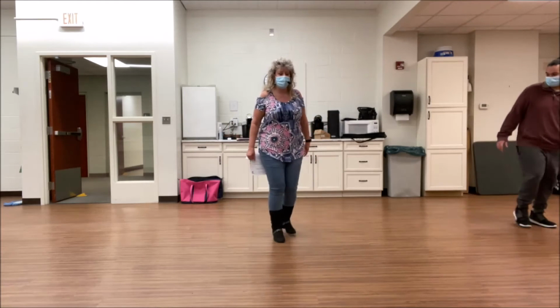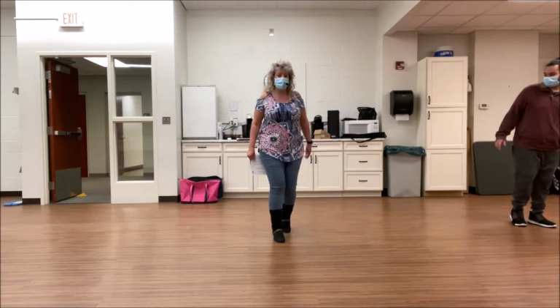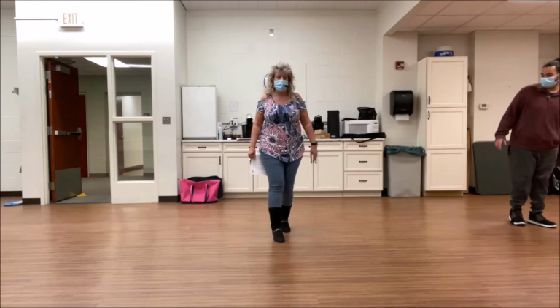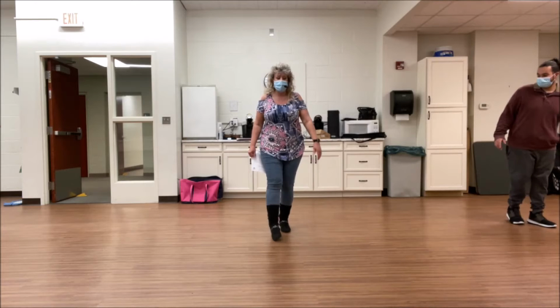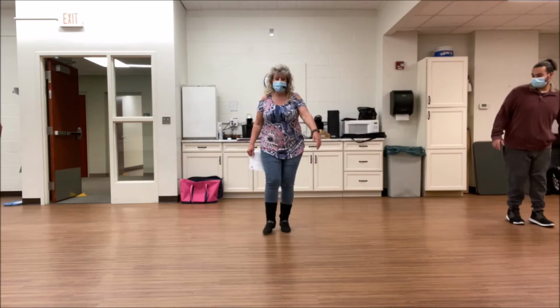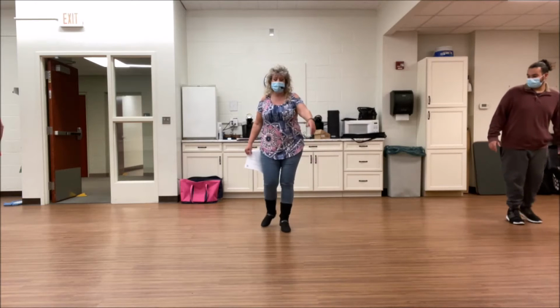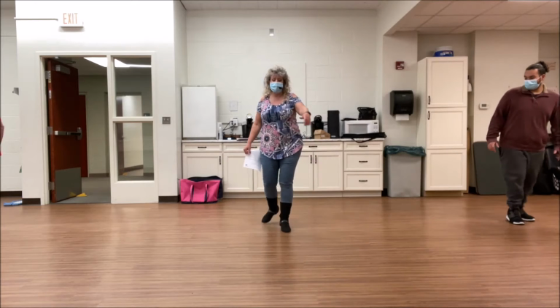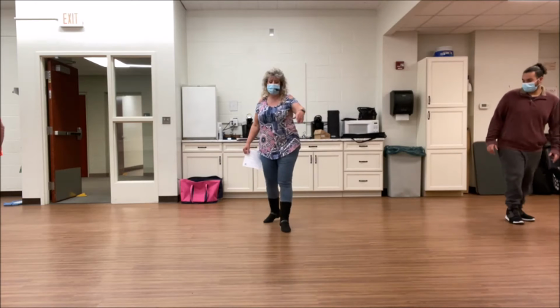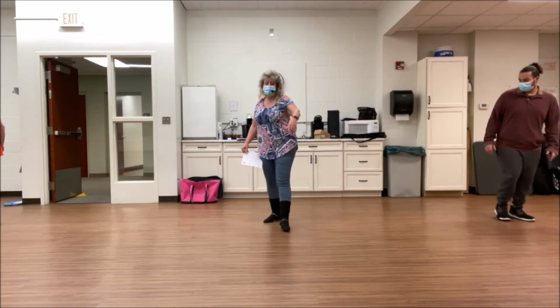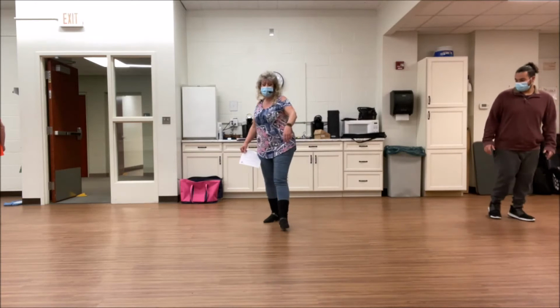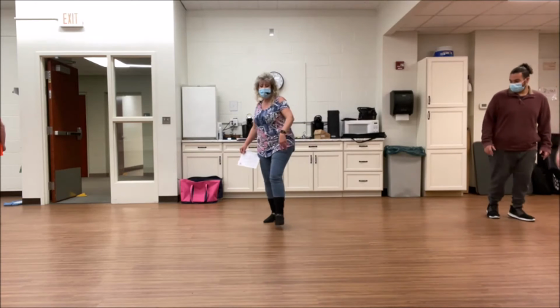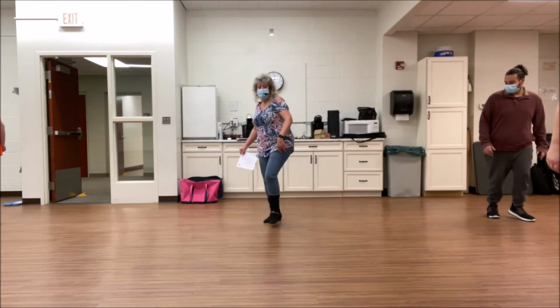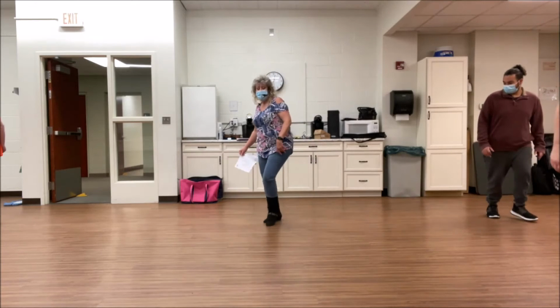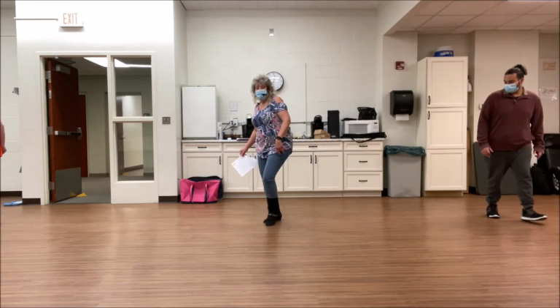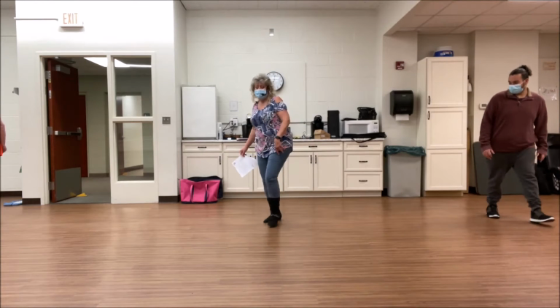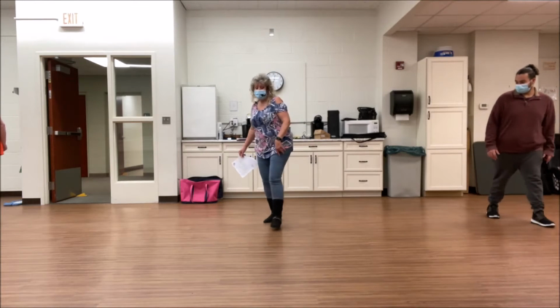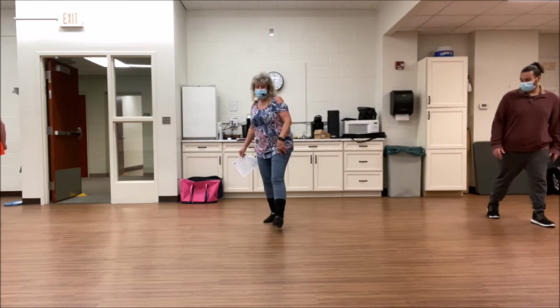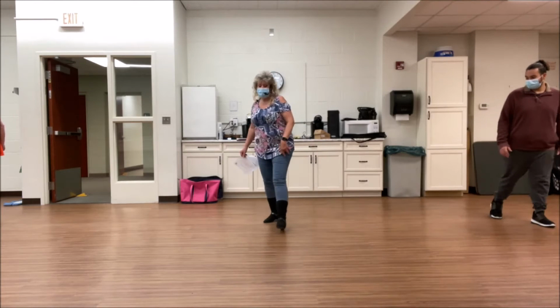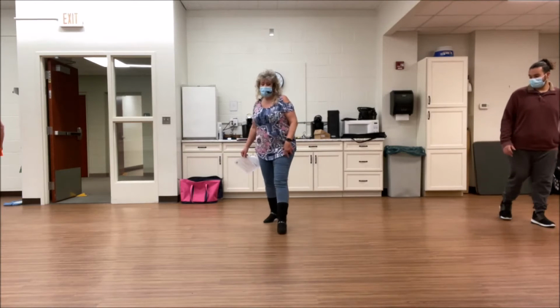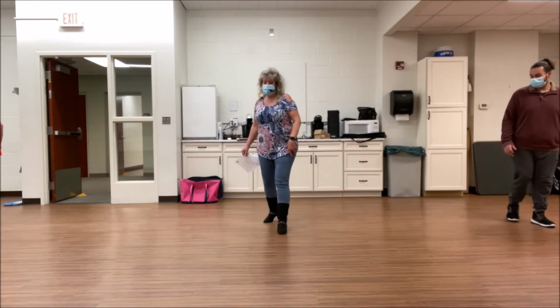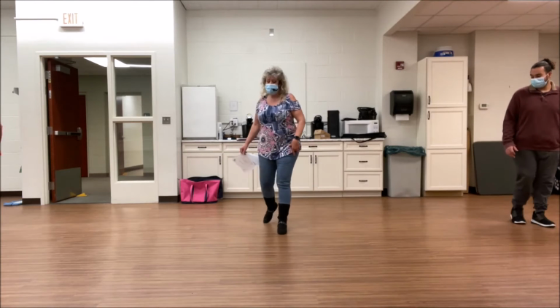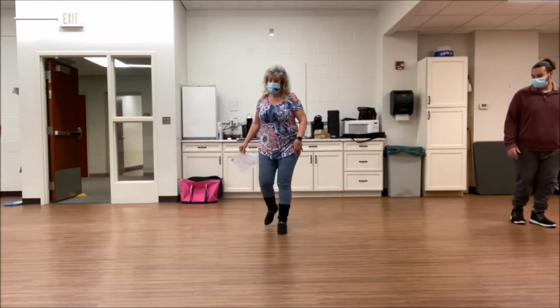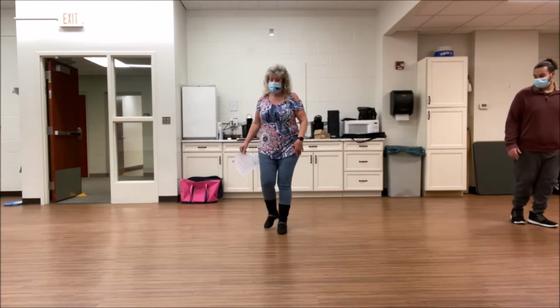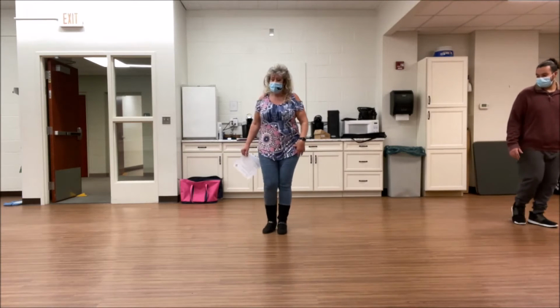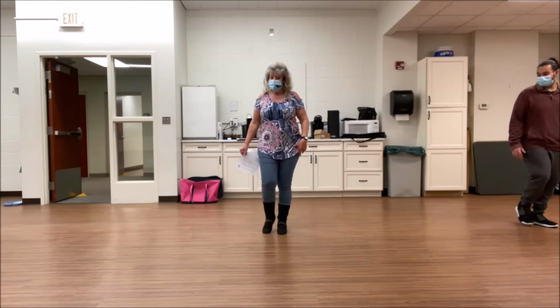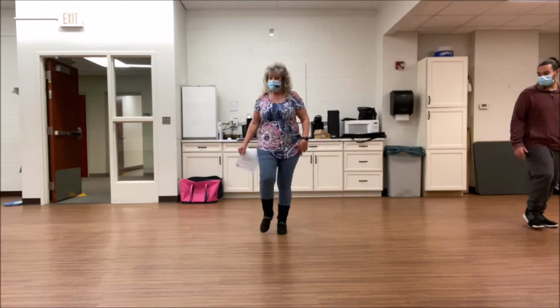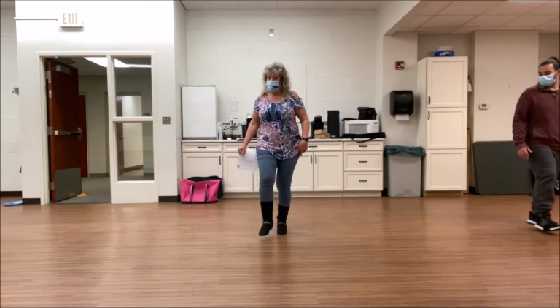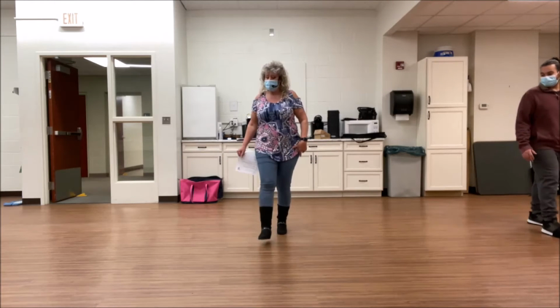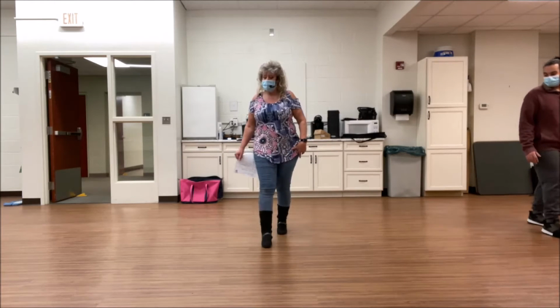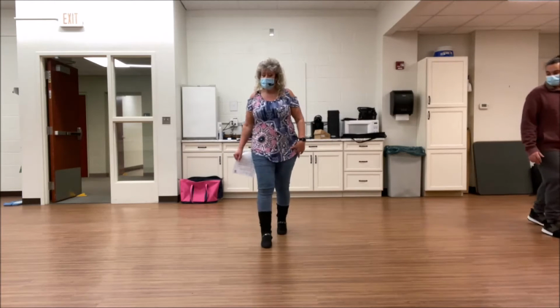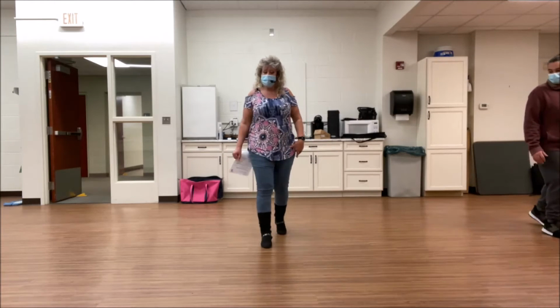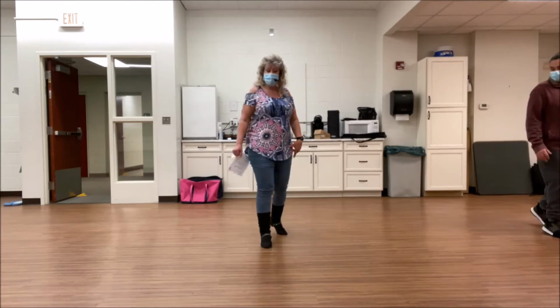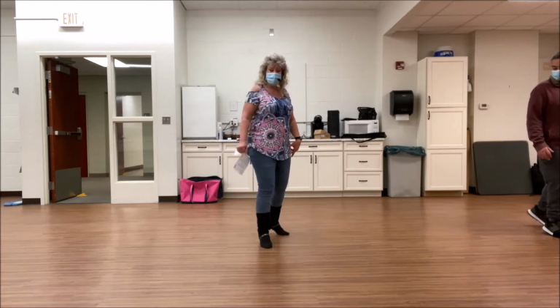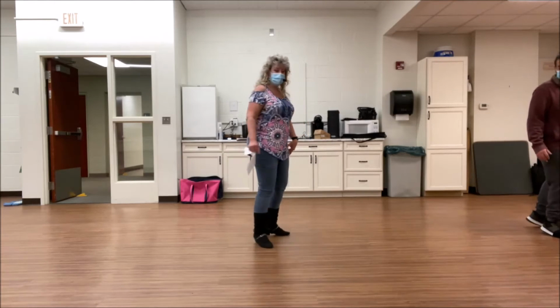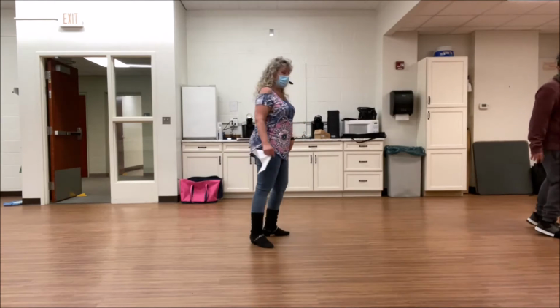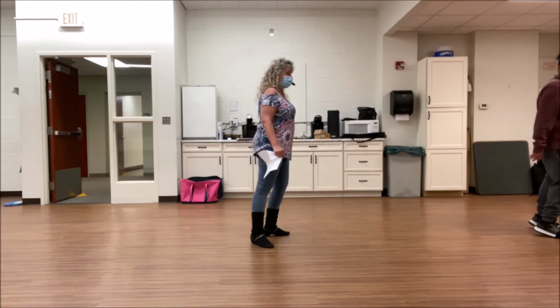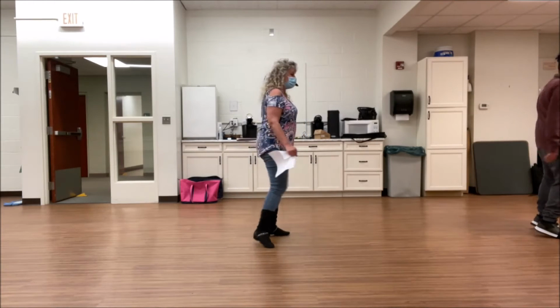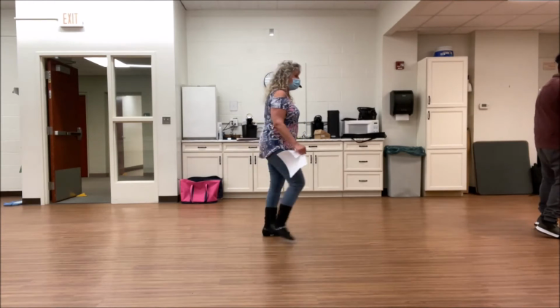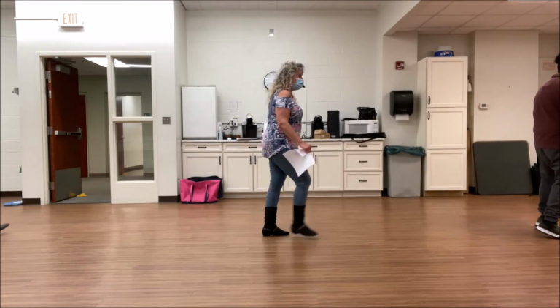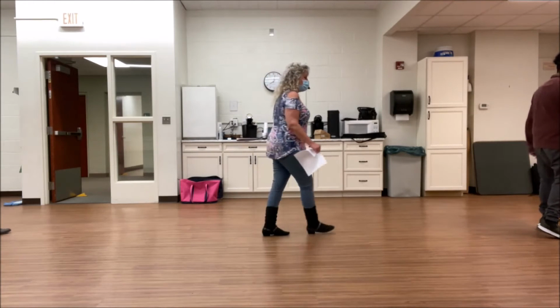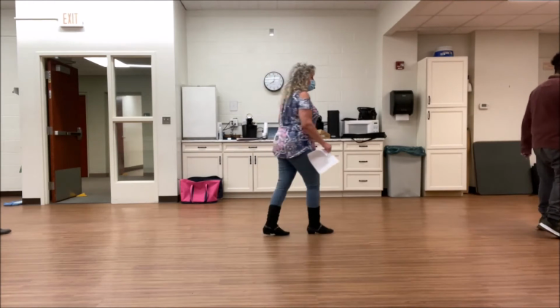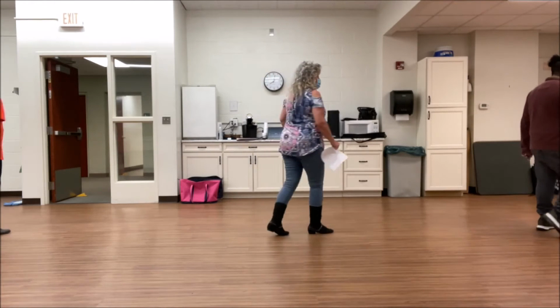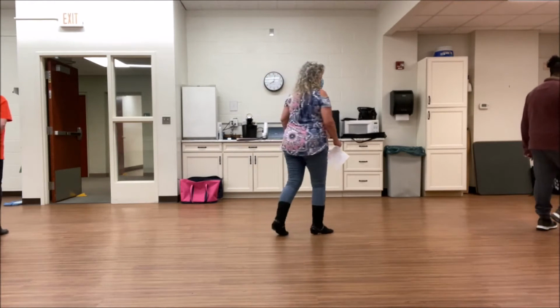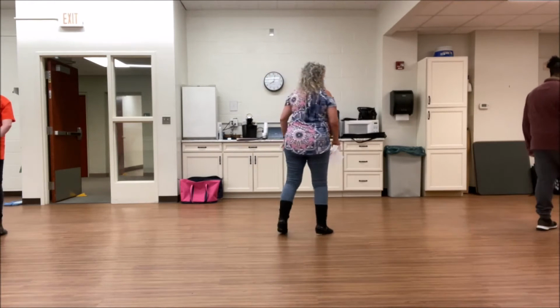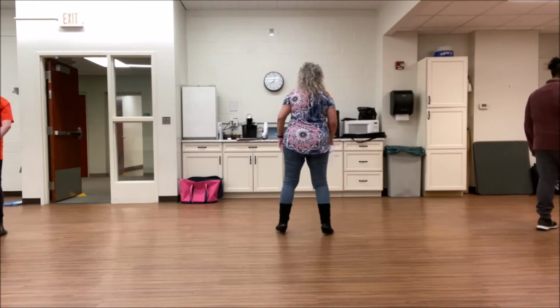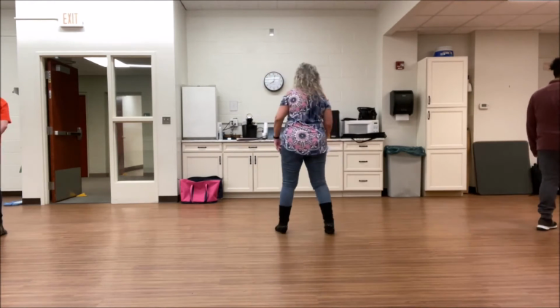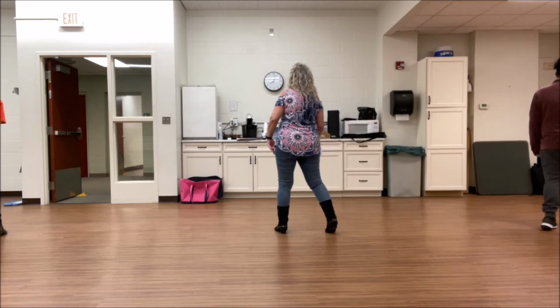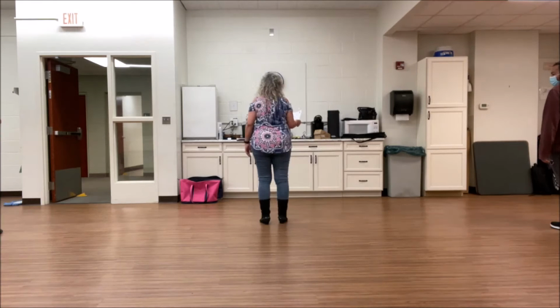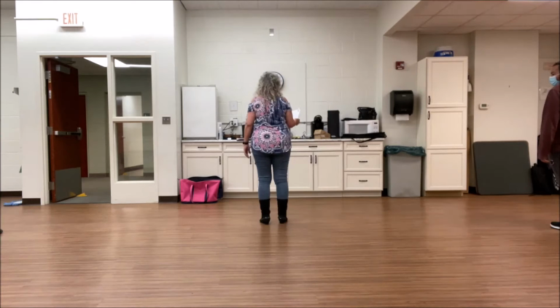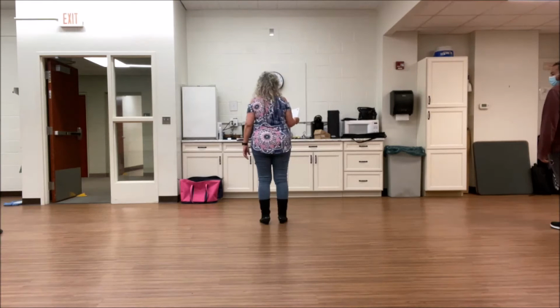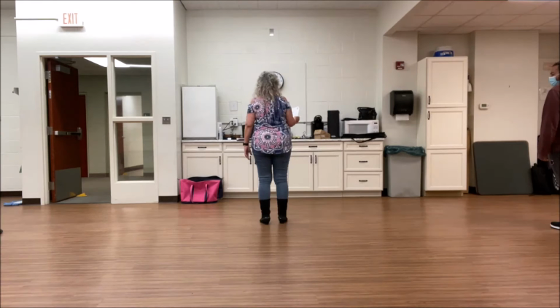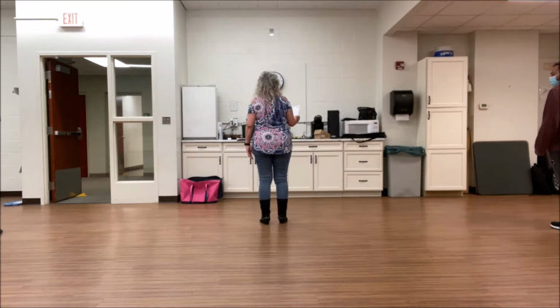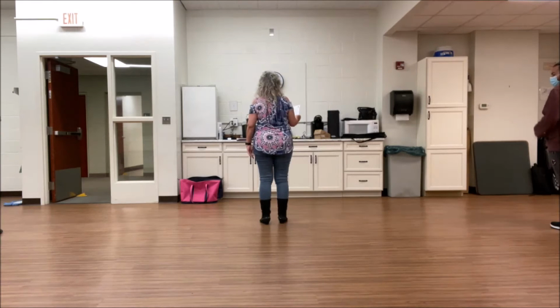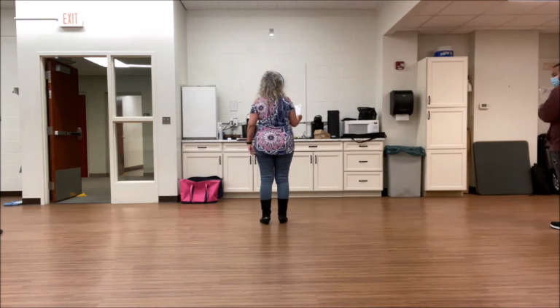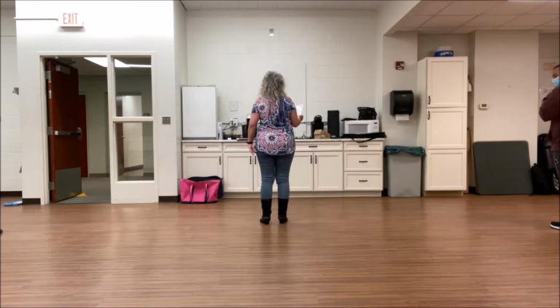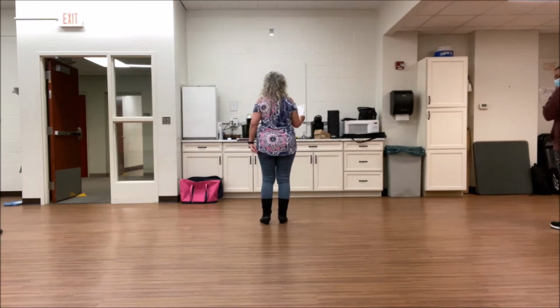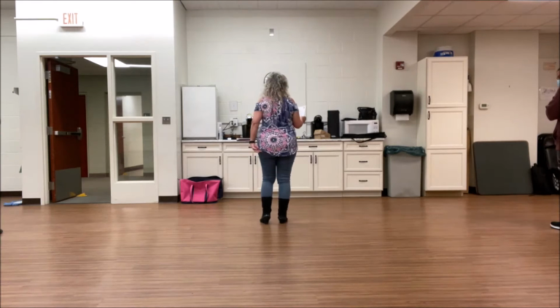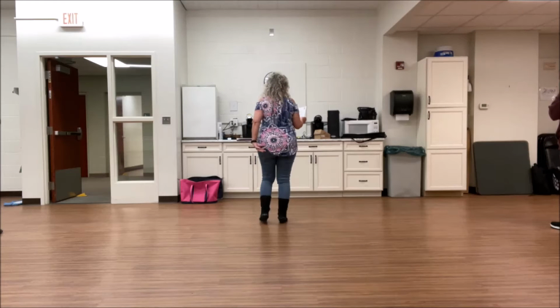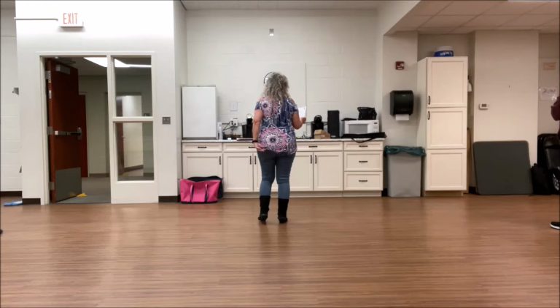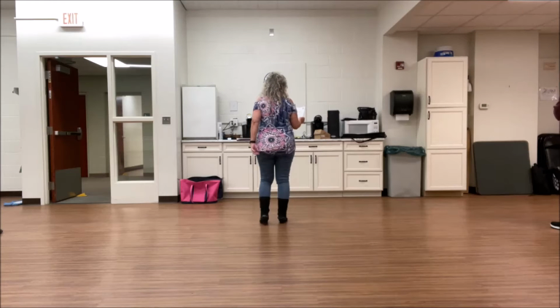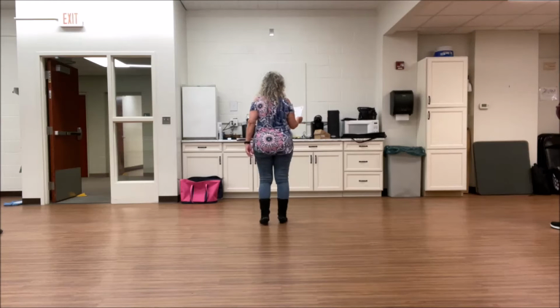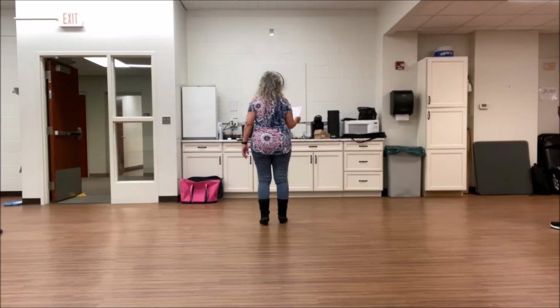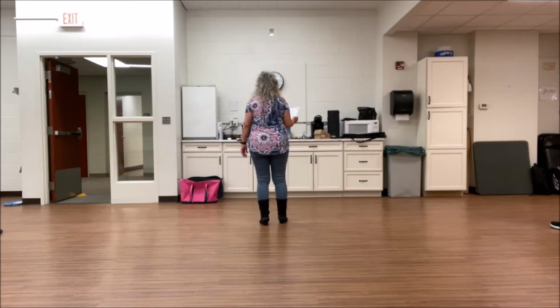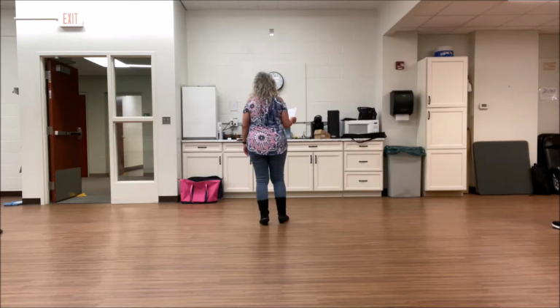Step back, right foot, step forward, step a quarter, step a quarter. All right, let's add it all together again. That's half the dance.